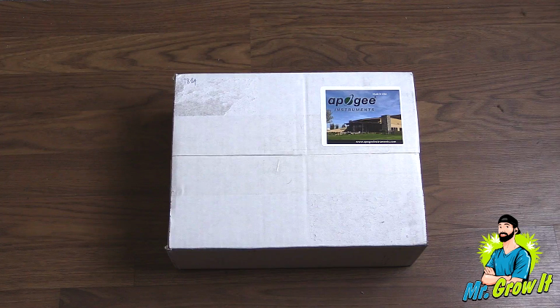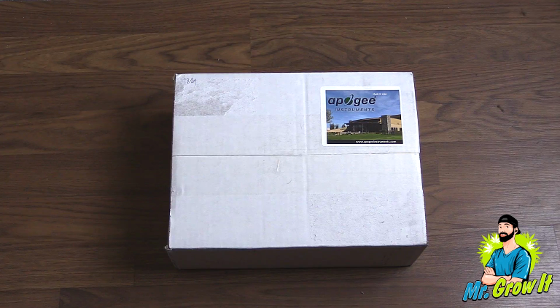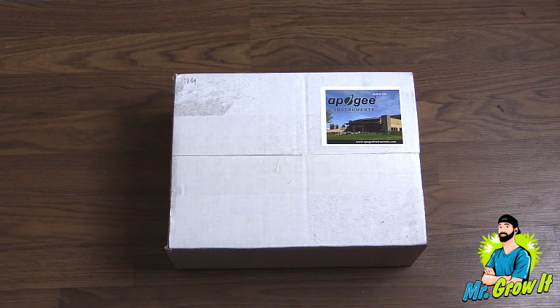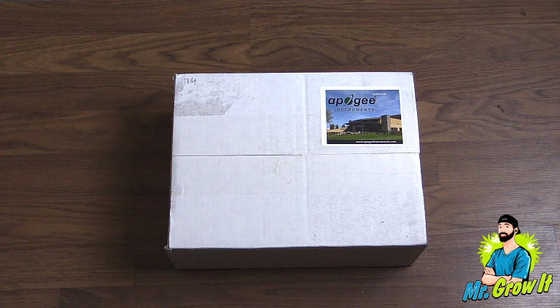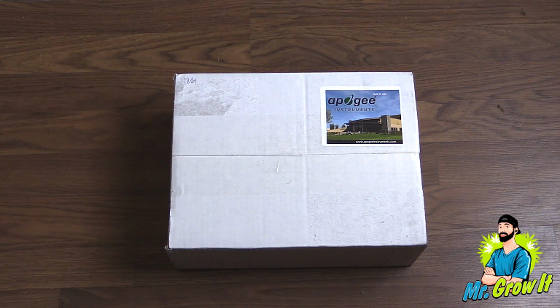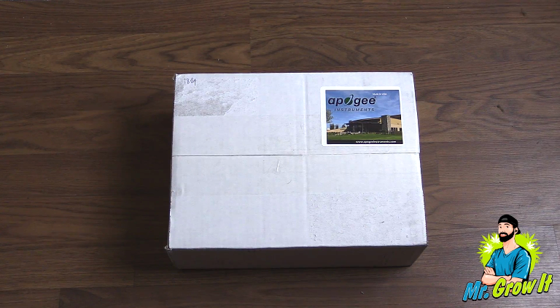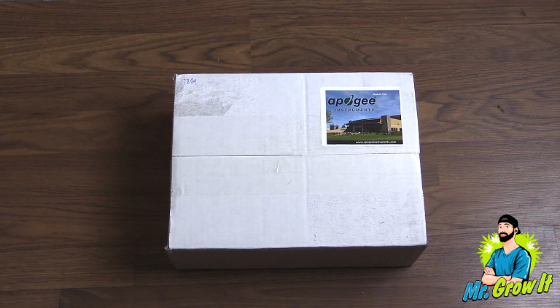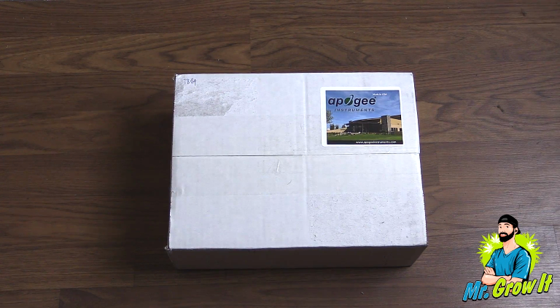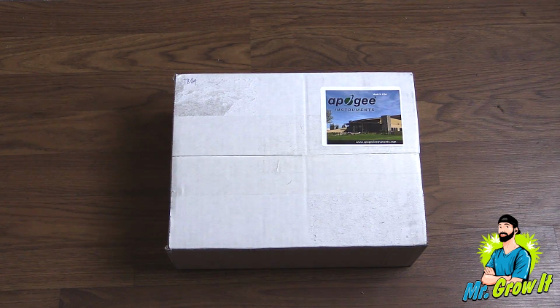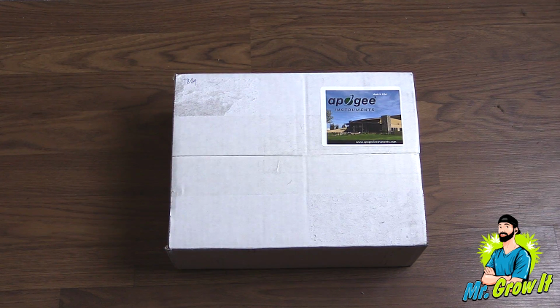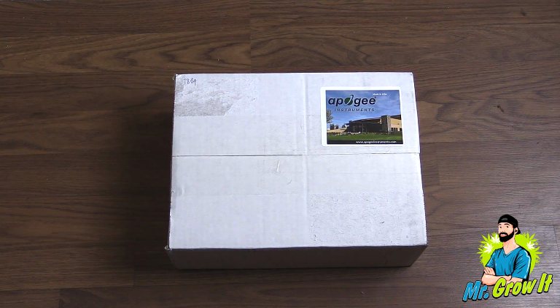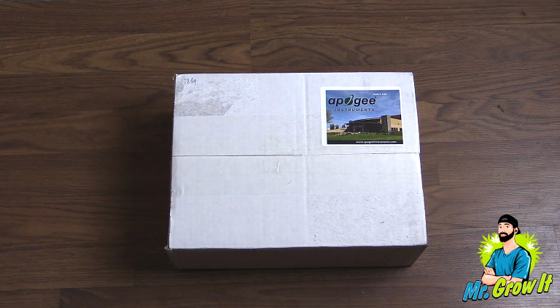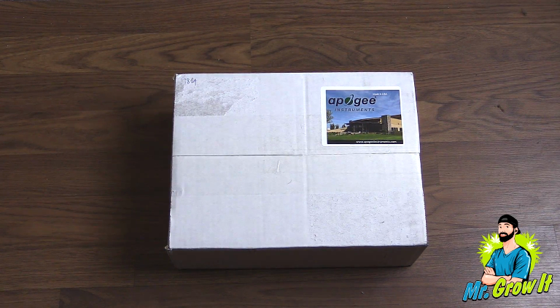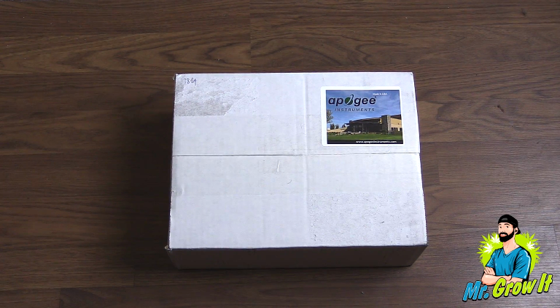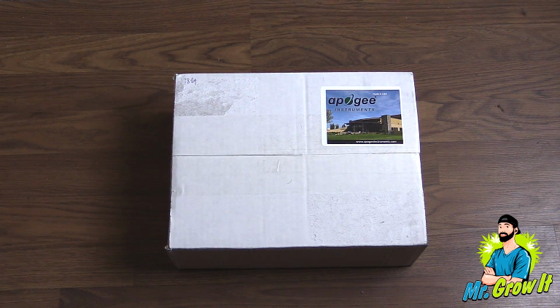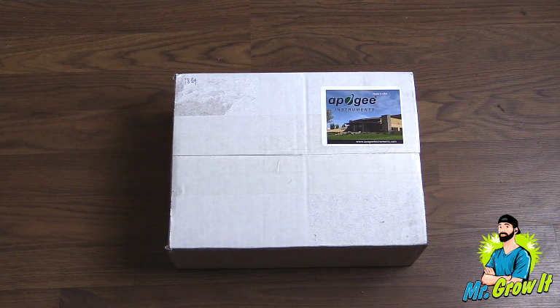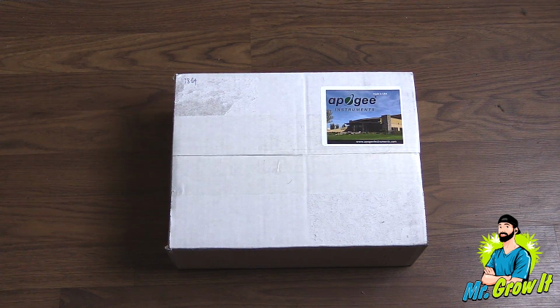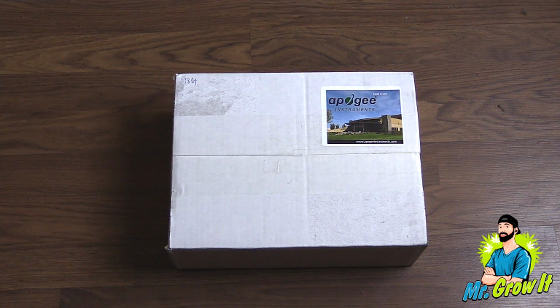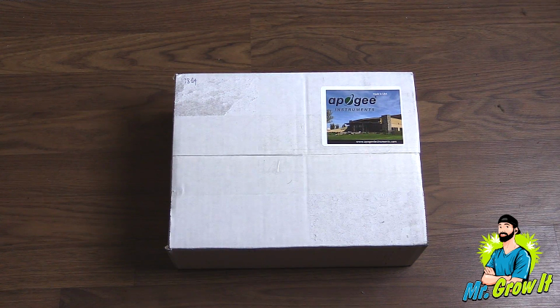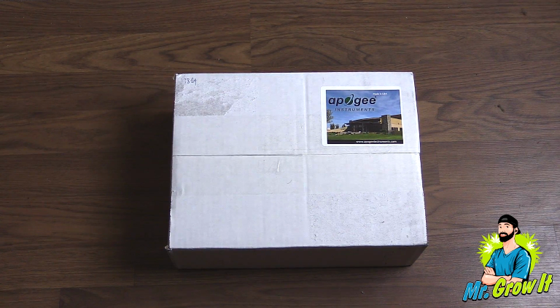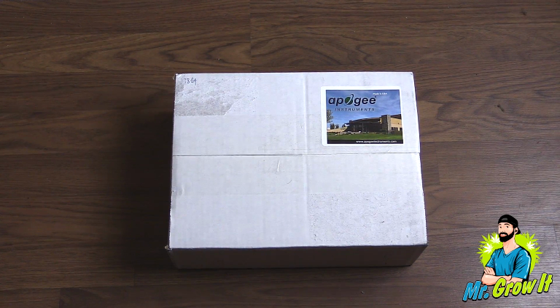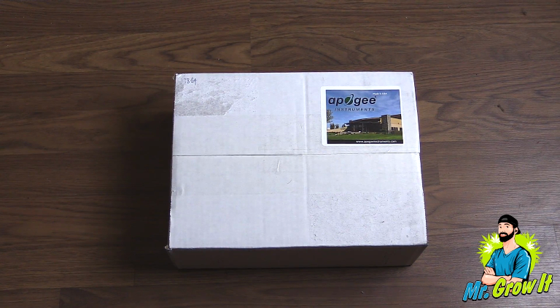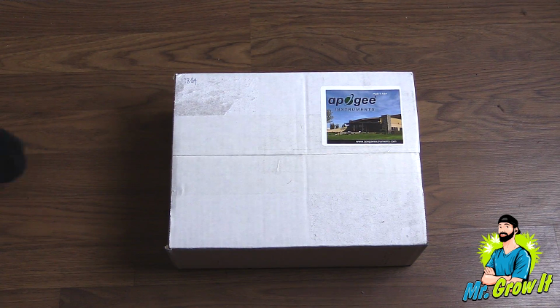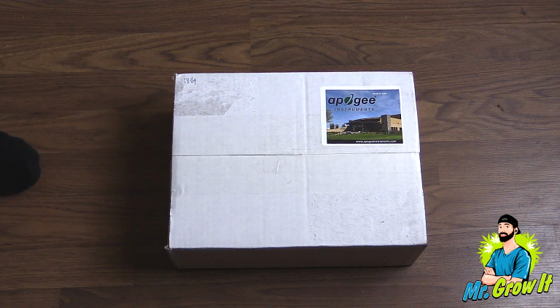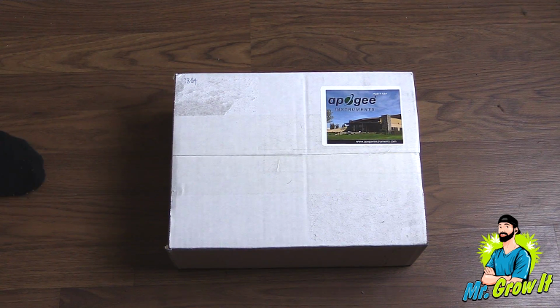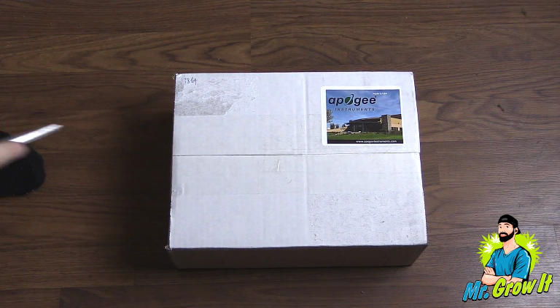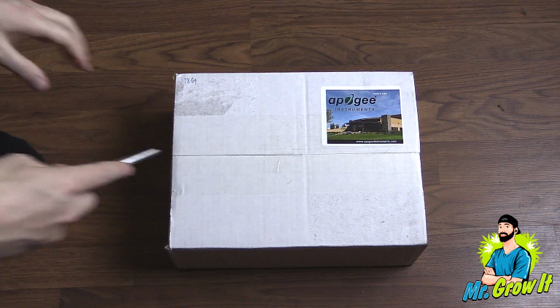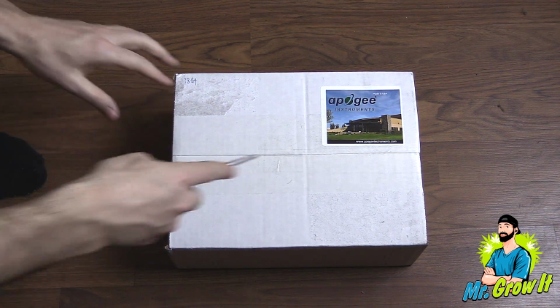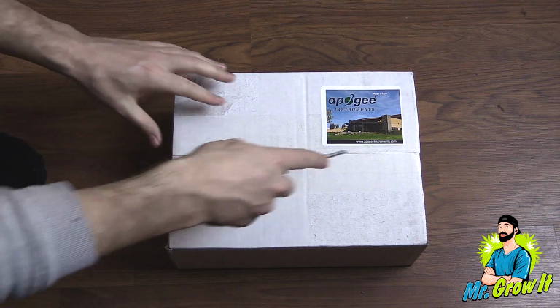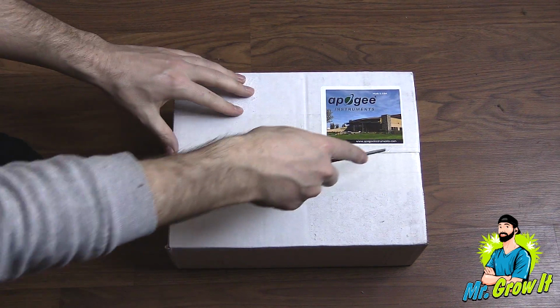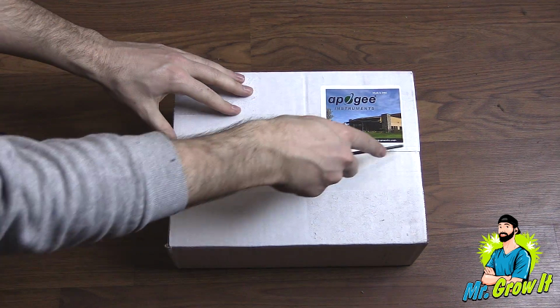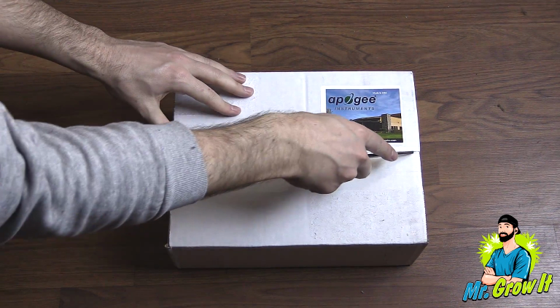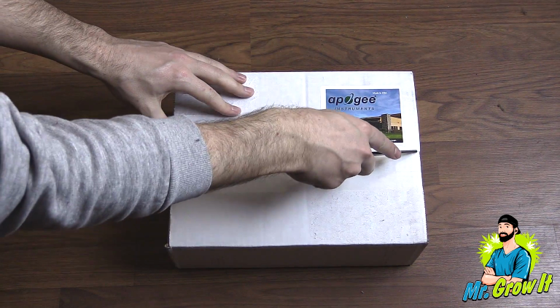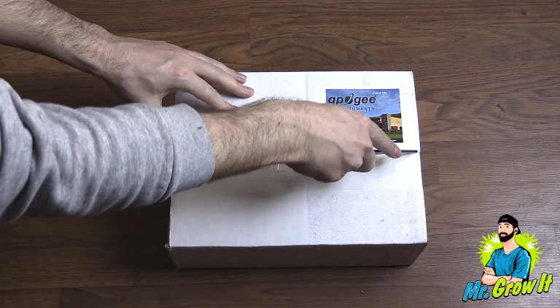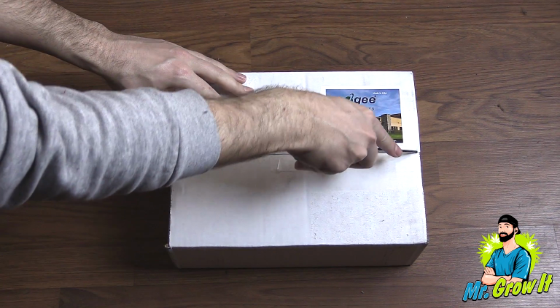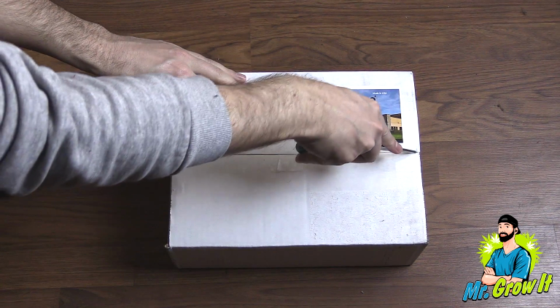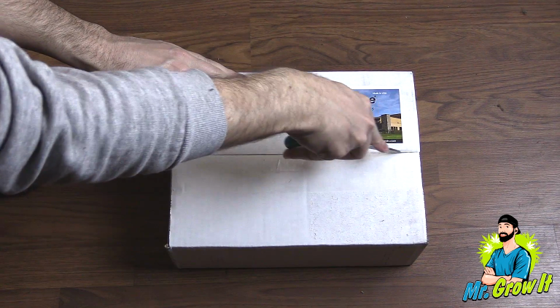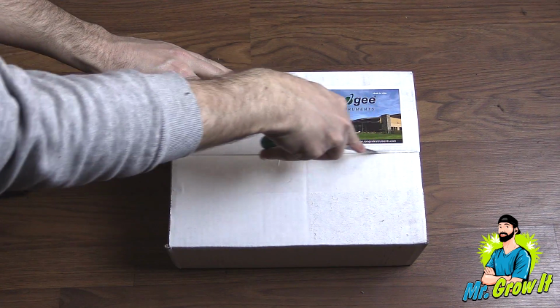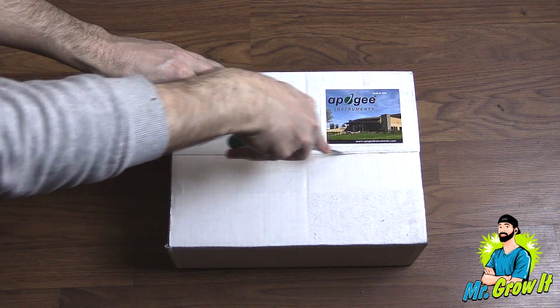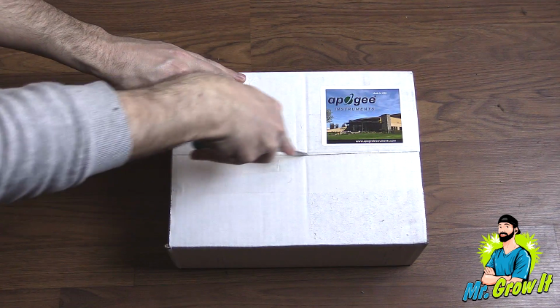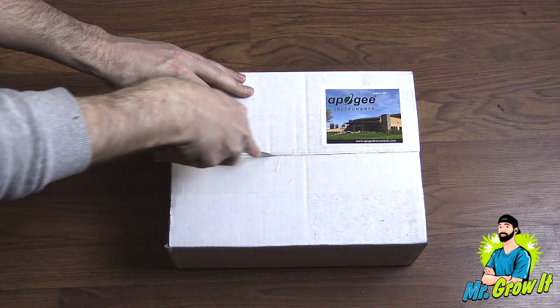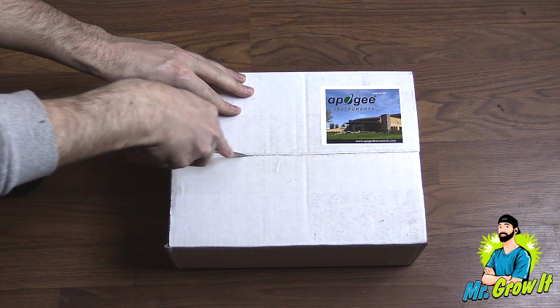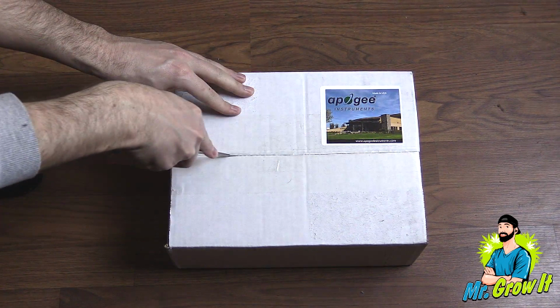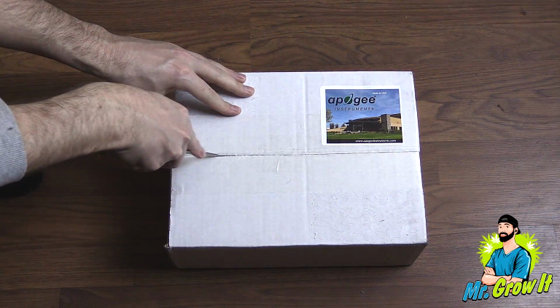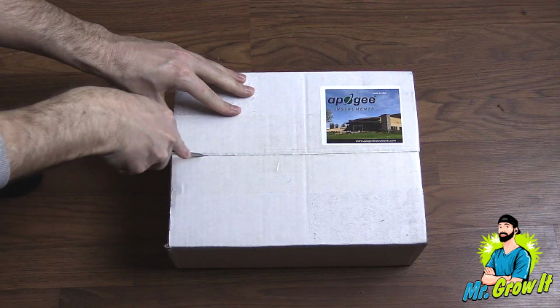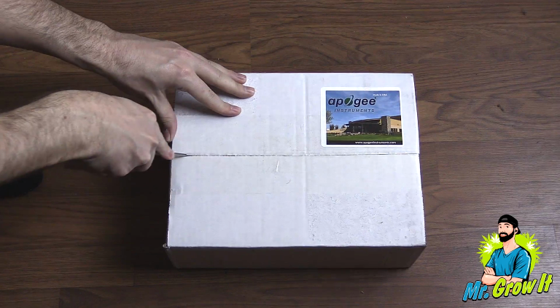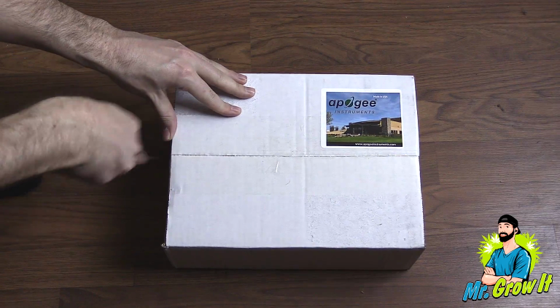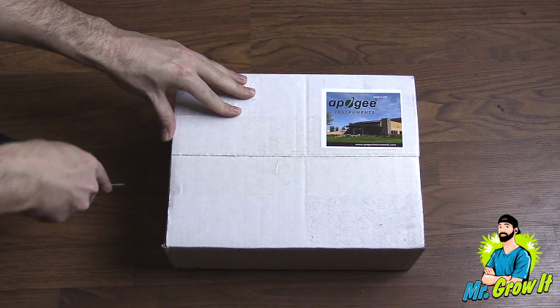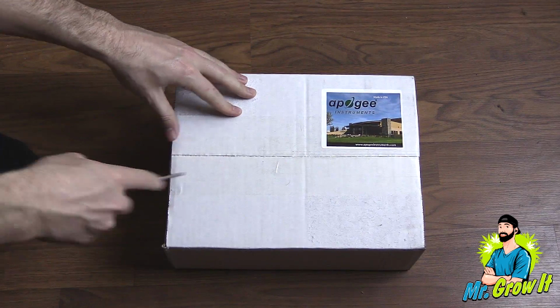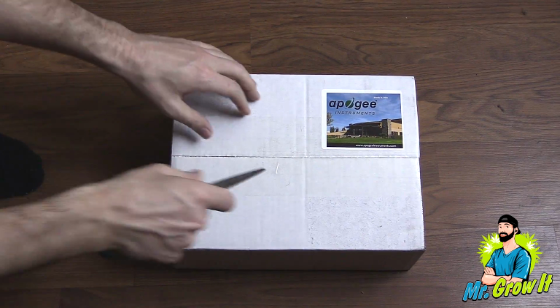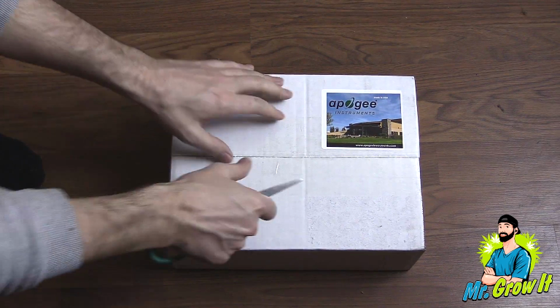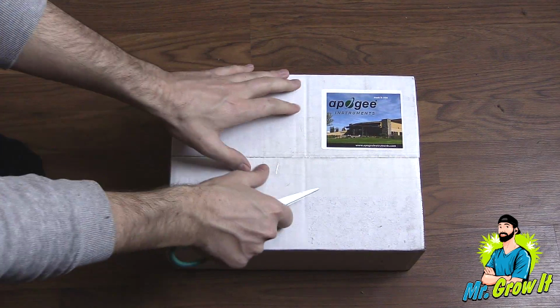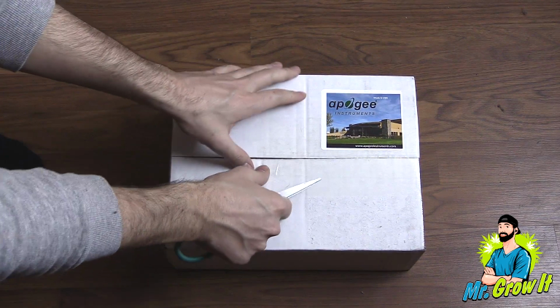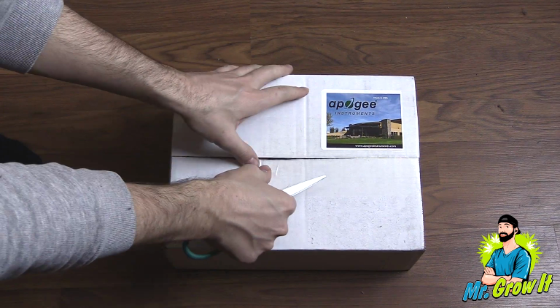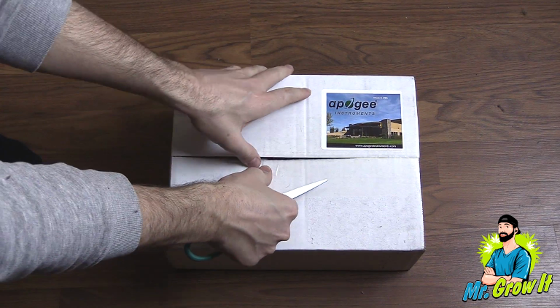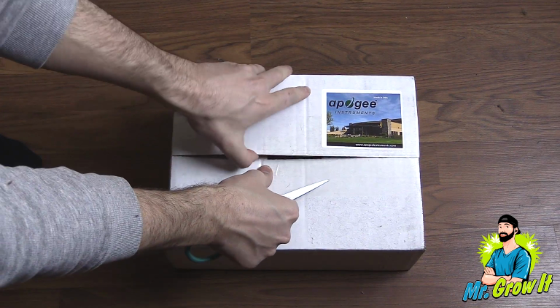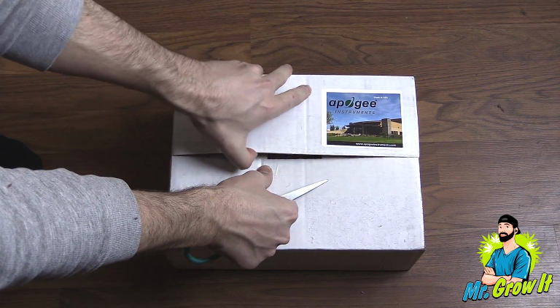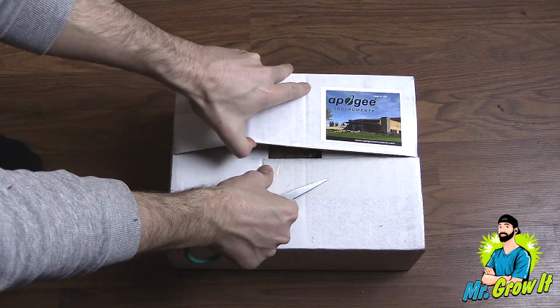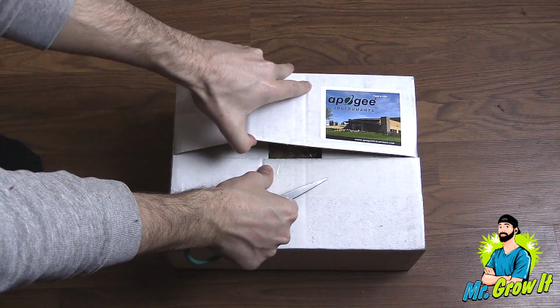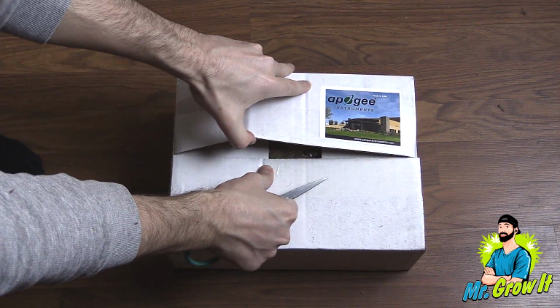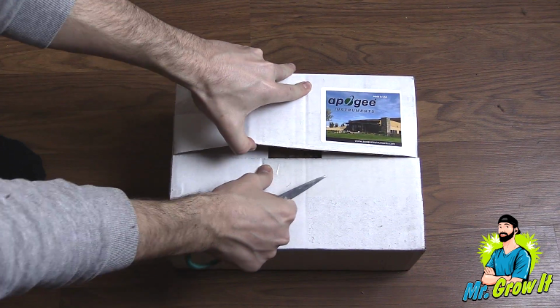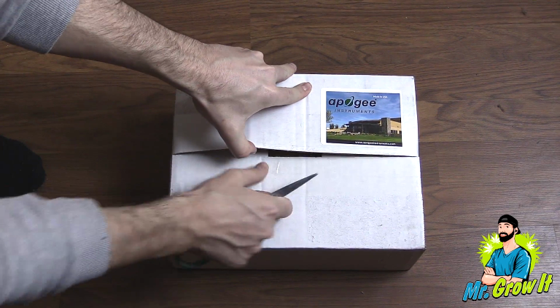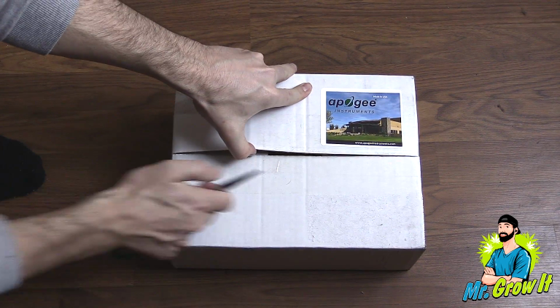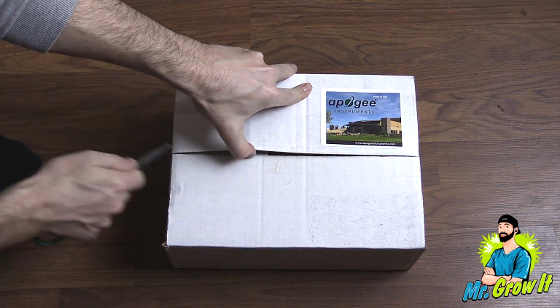What is up everybody, if you don't know me my name is Mr. Grow It. In this video I'm going to unbox the Apogee MQ500 quantum sensor.